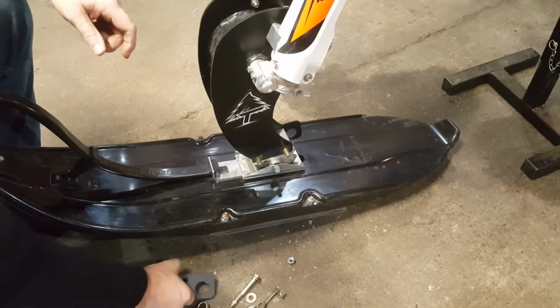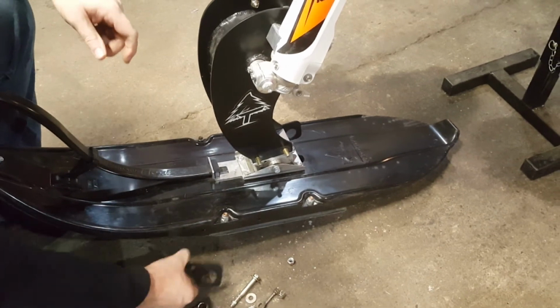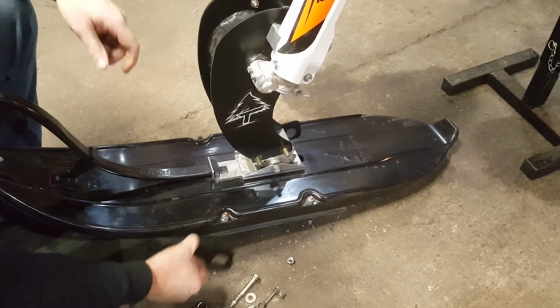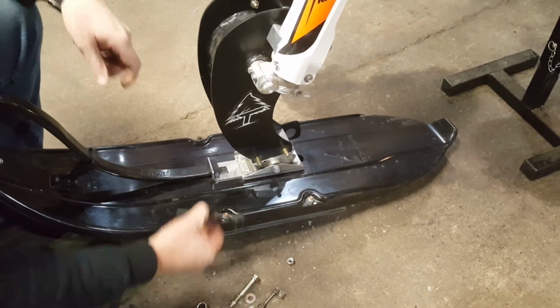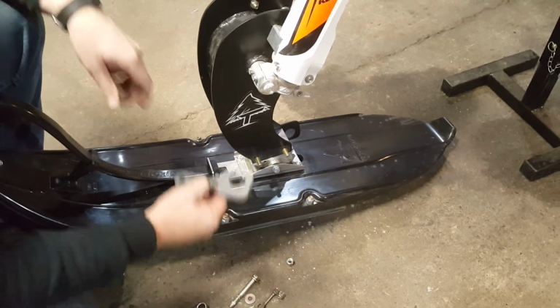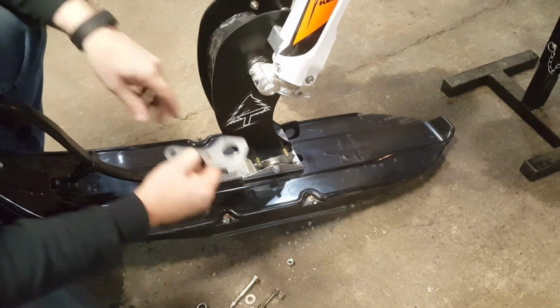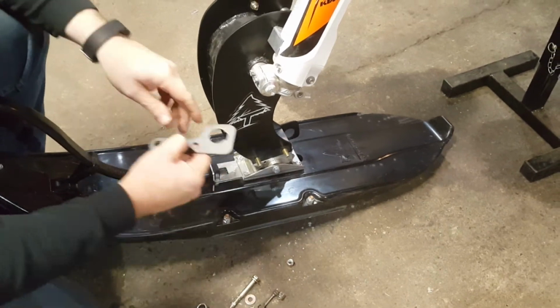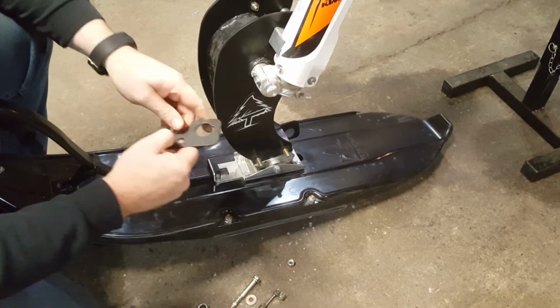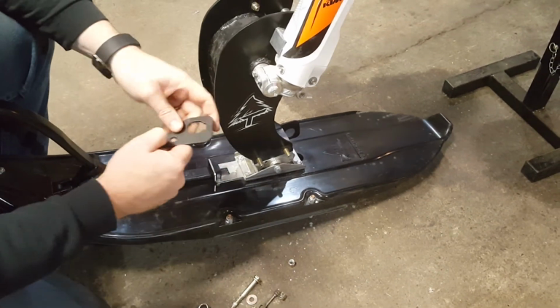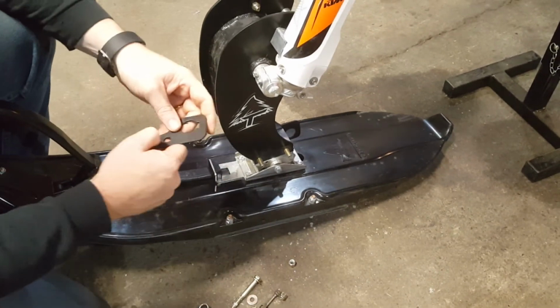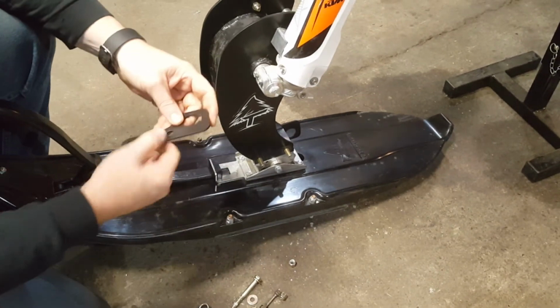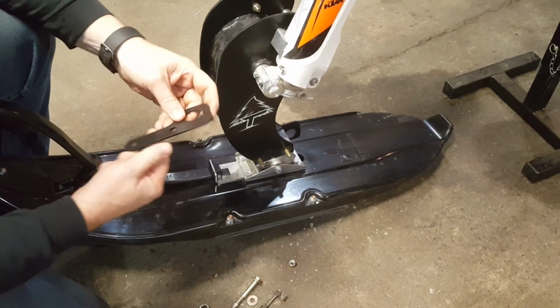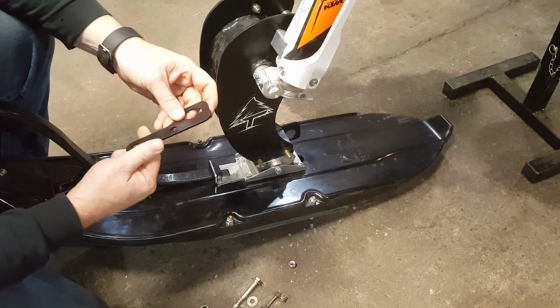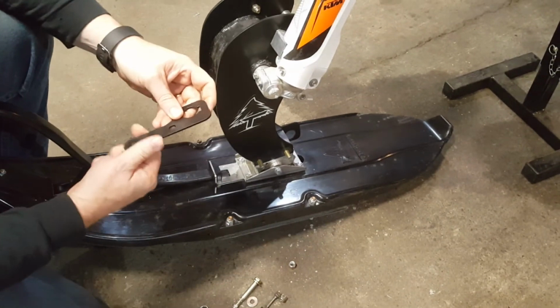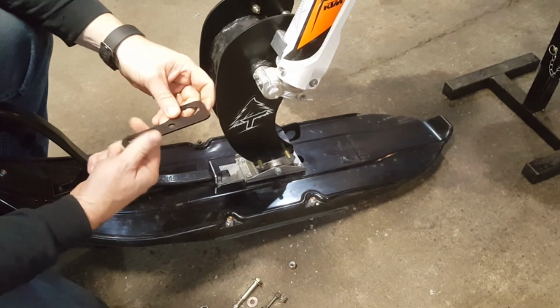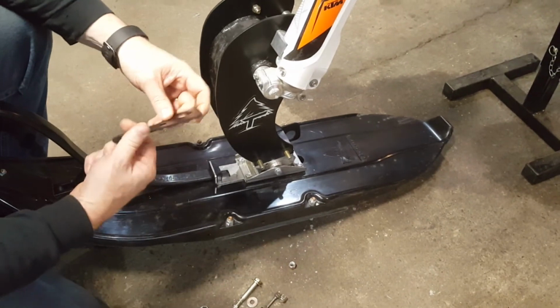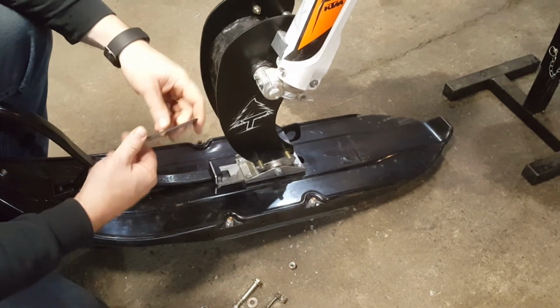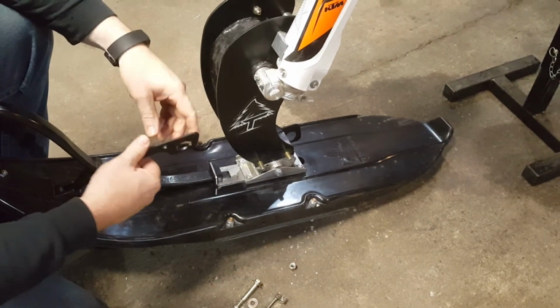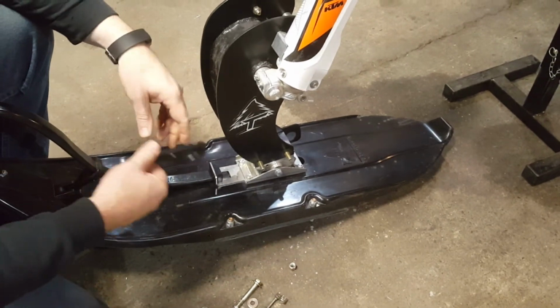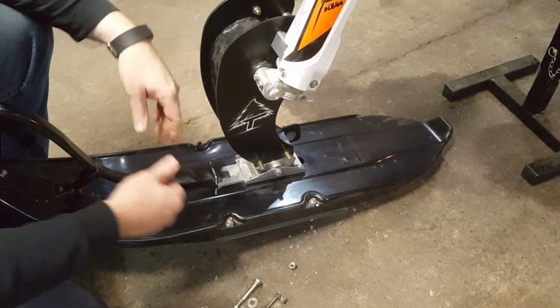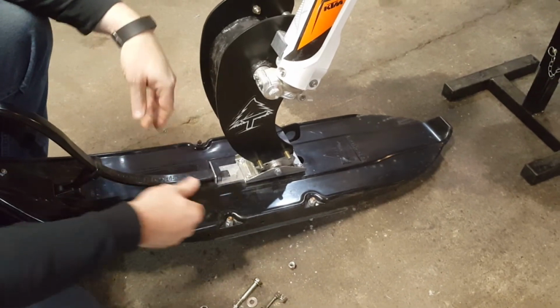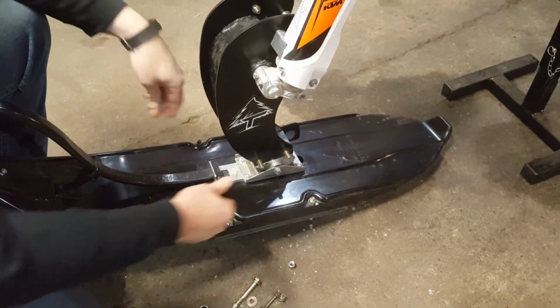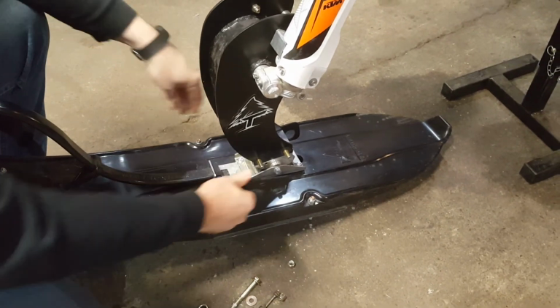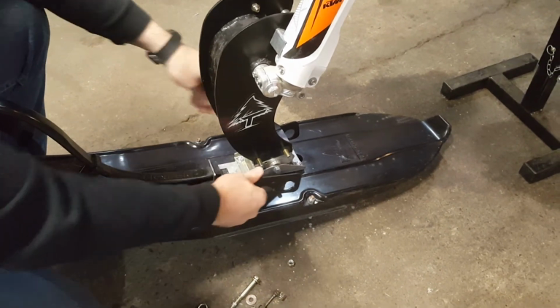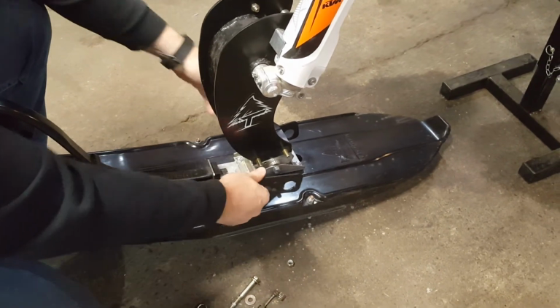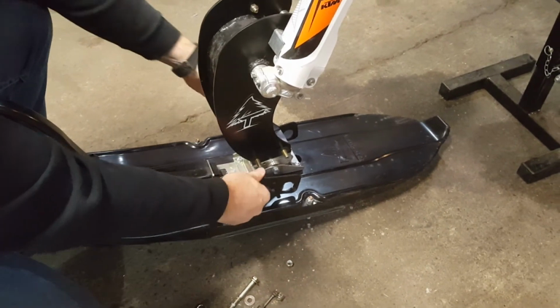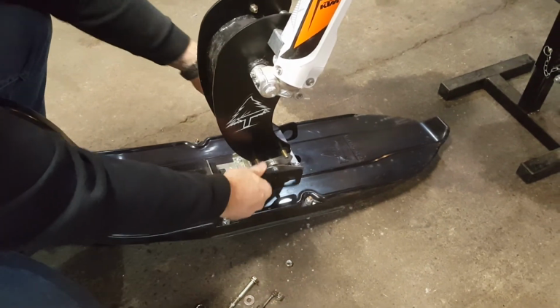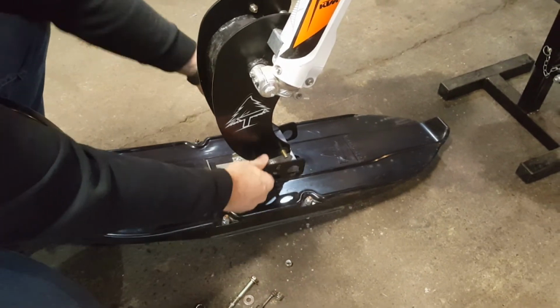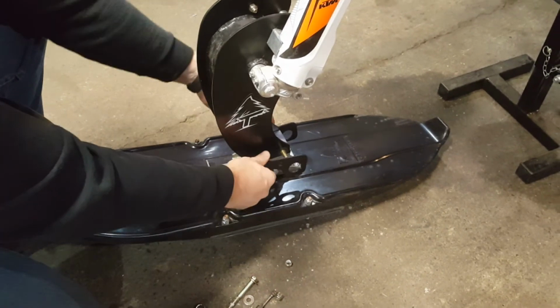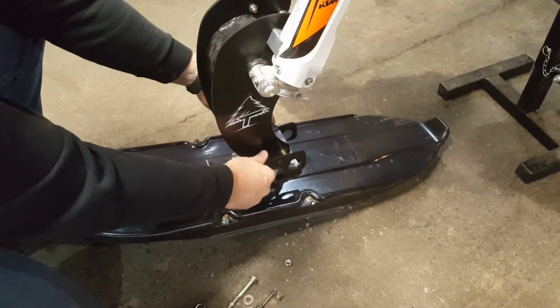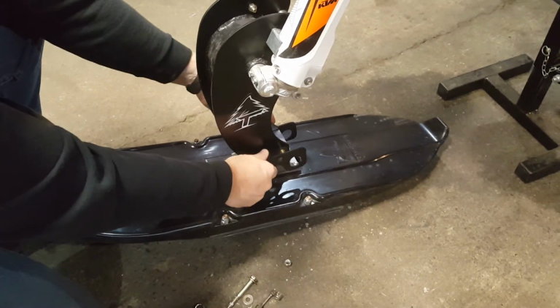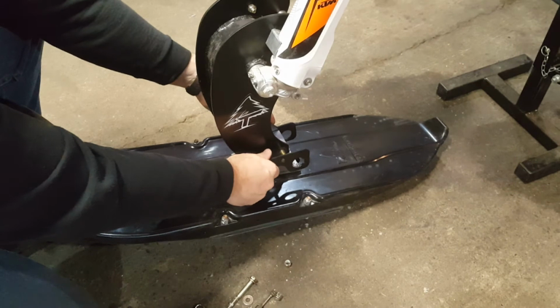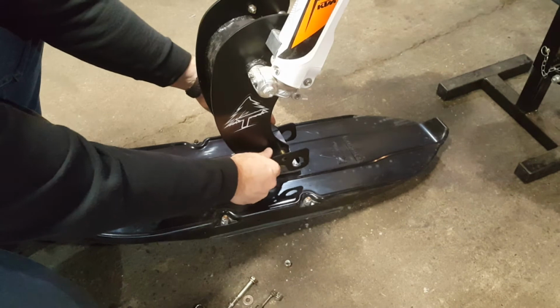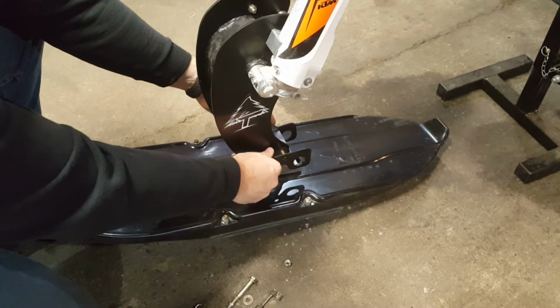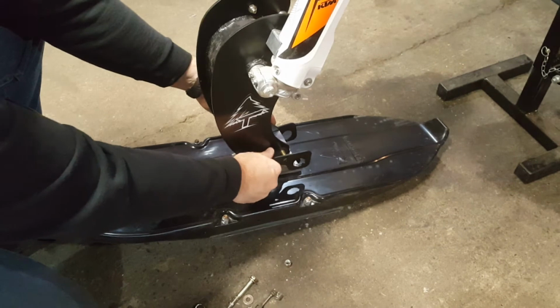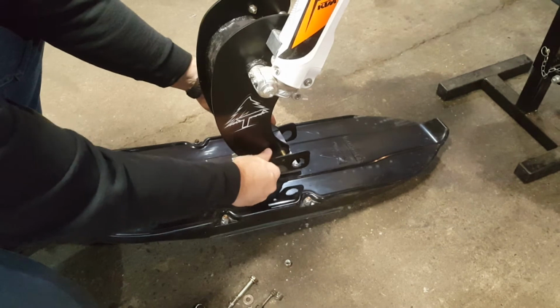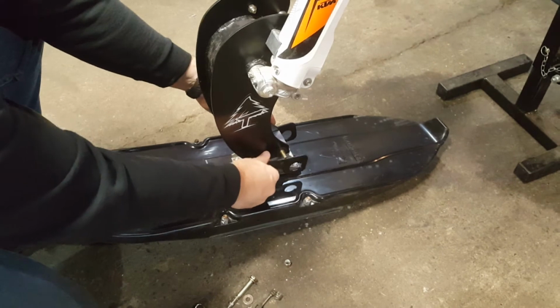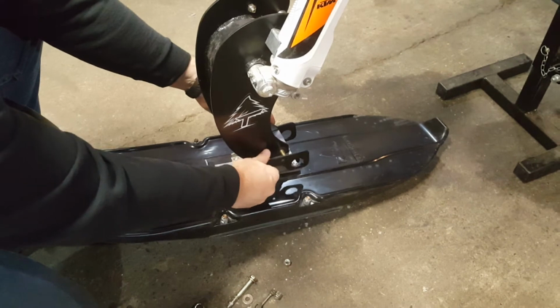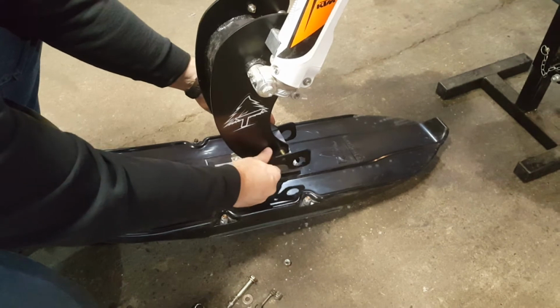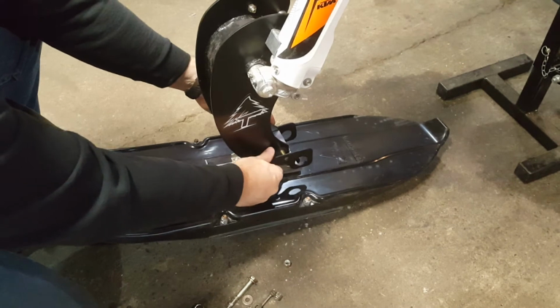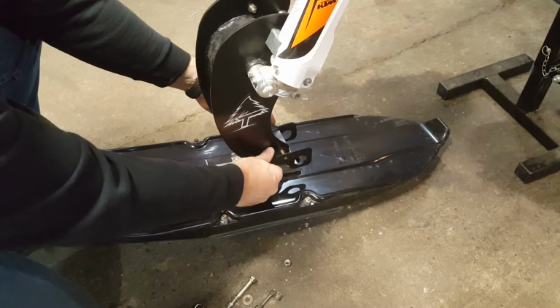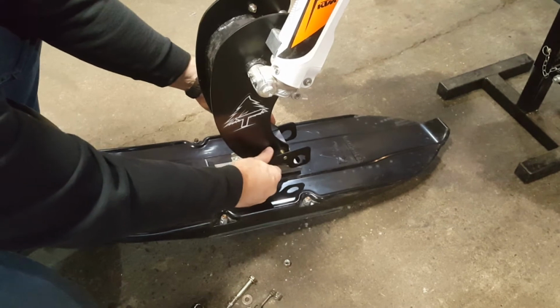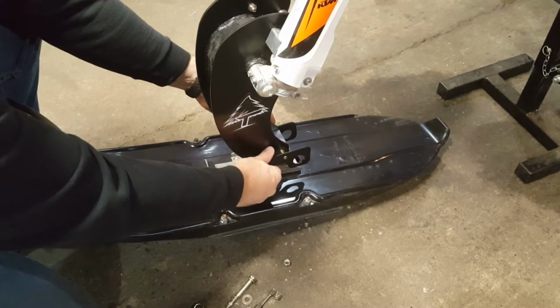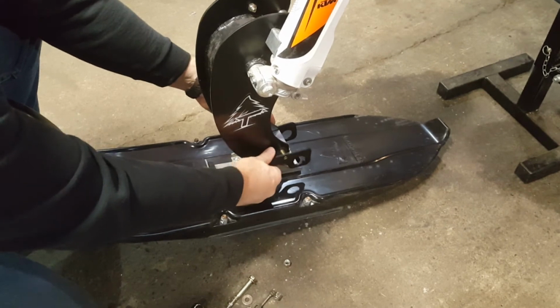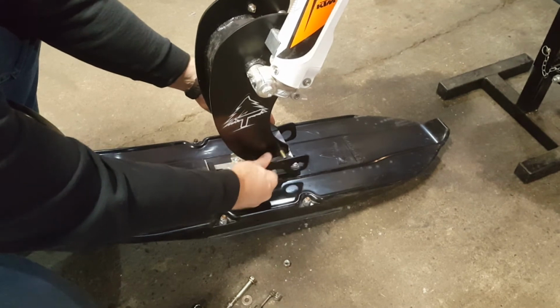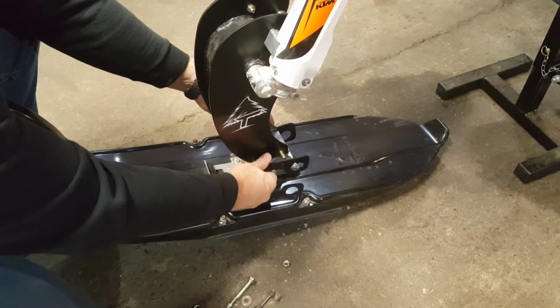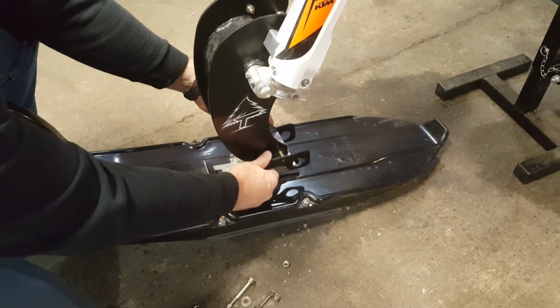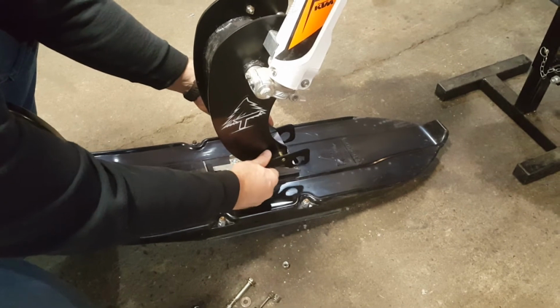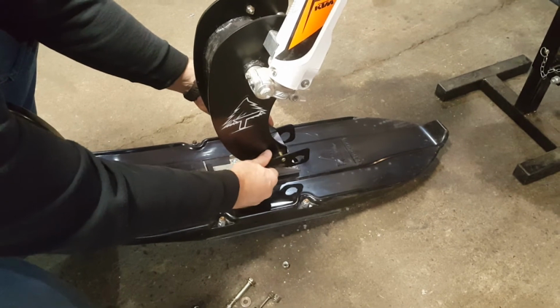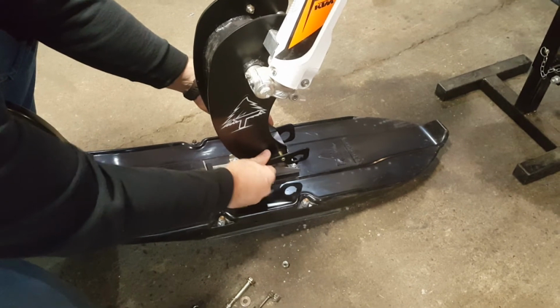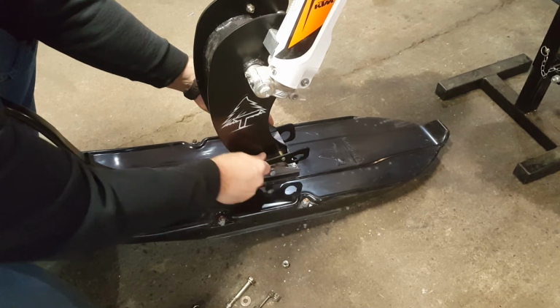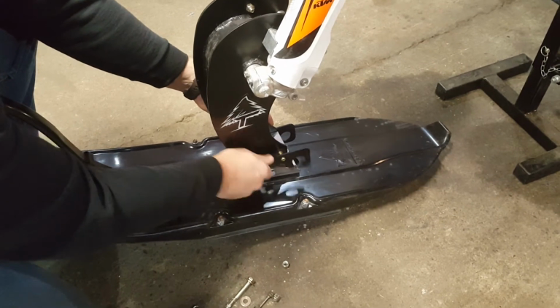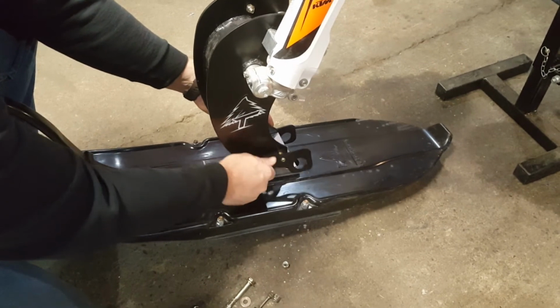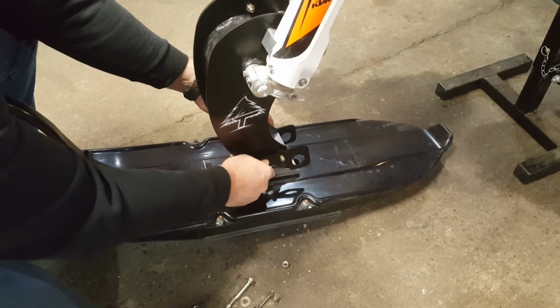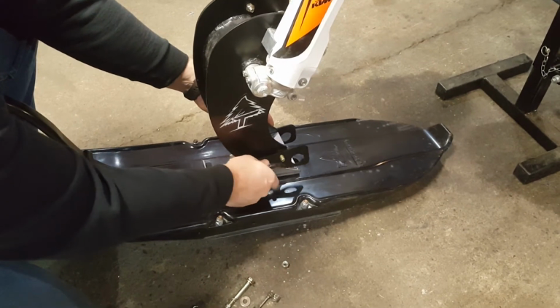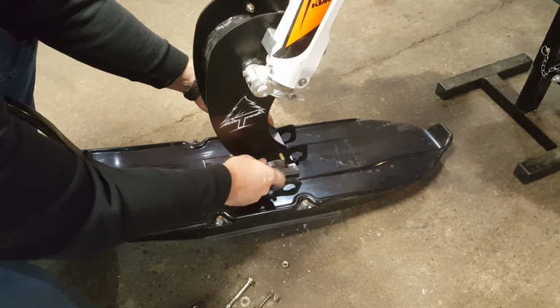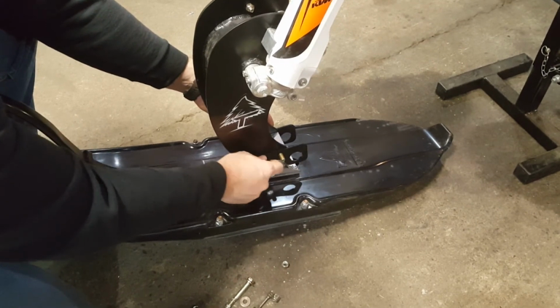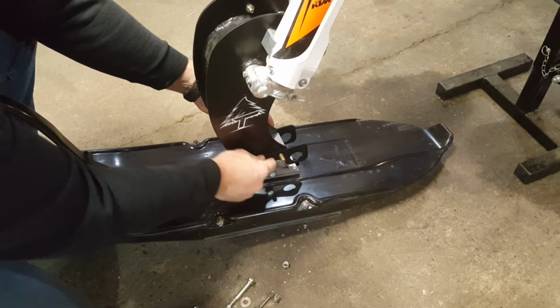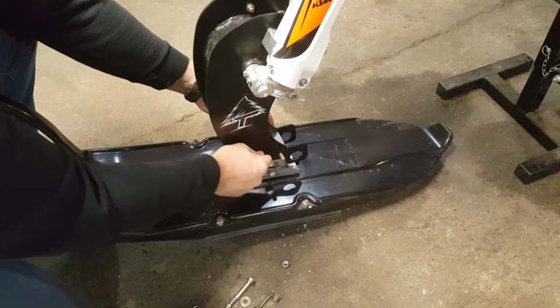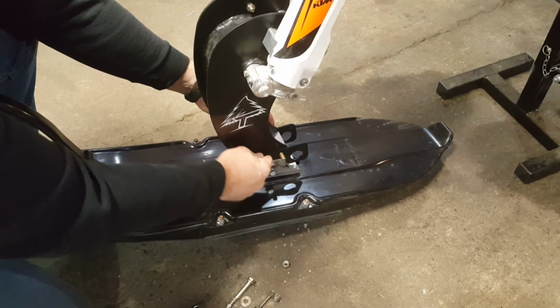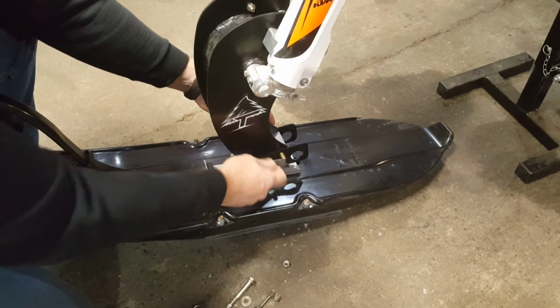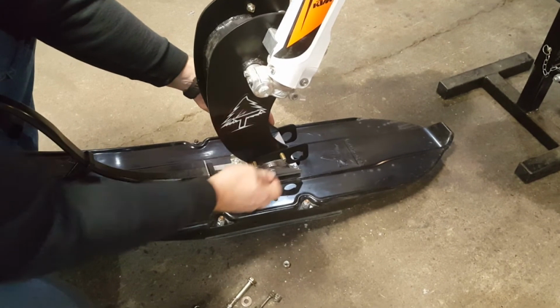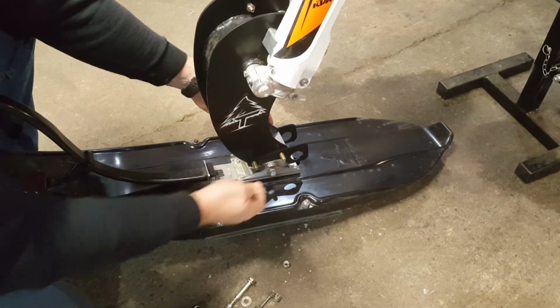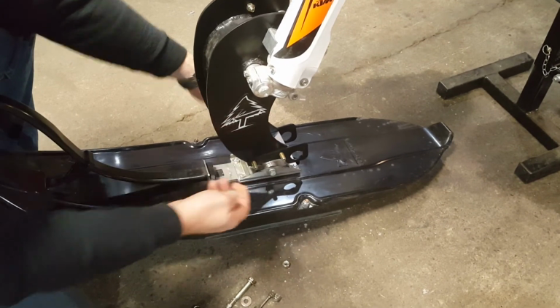The slotted bracket should go on the left-hand side of your bike, on your clutch side.